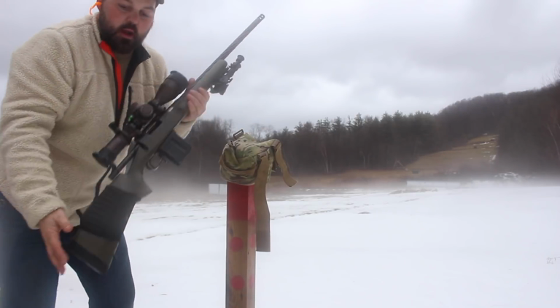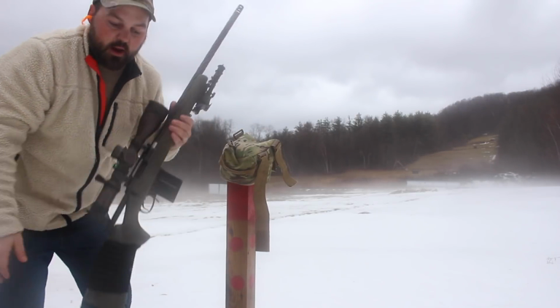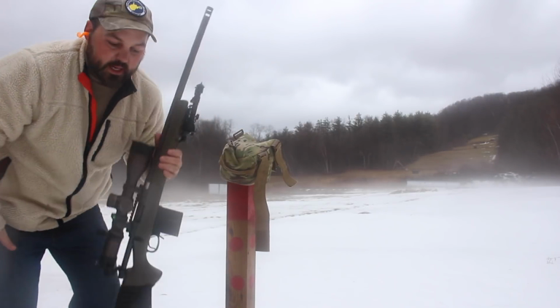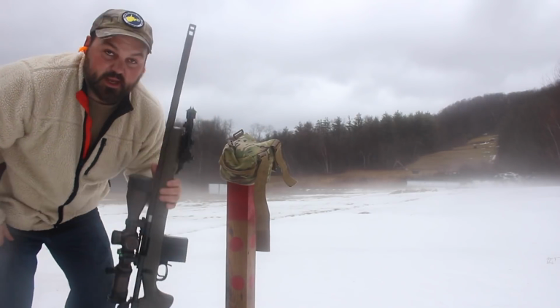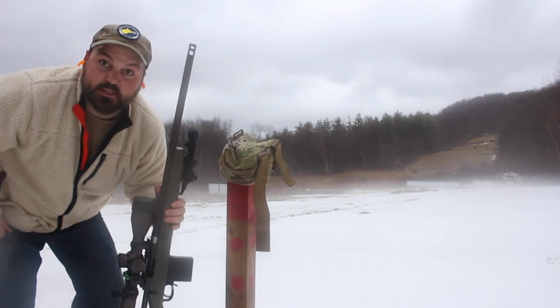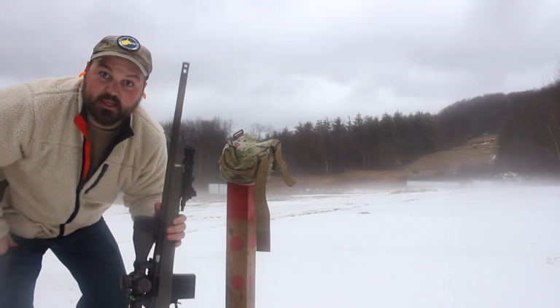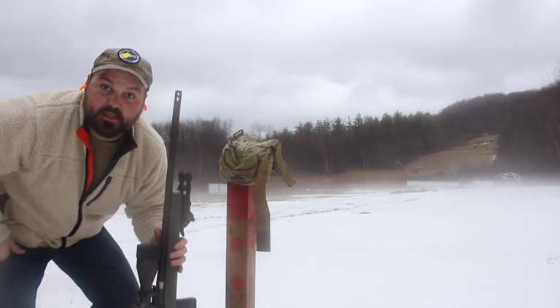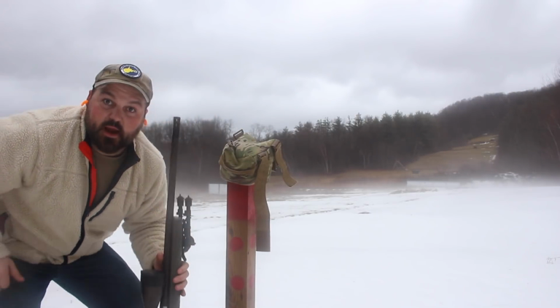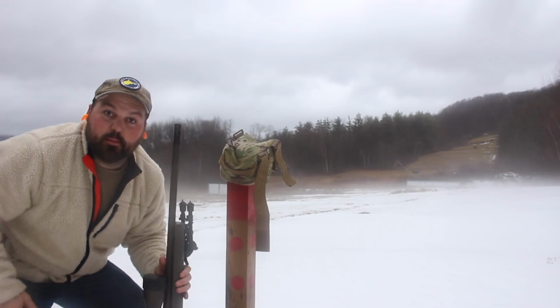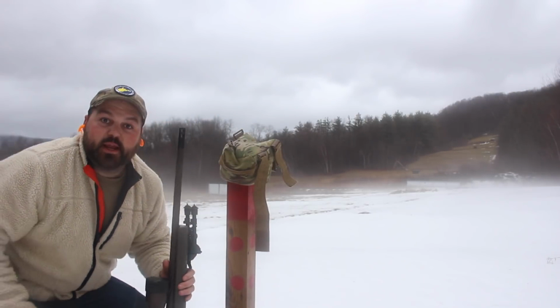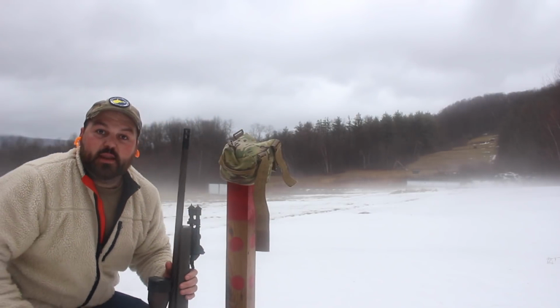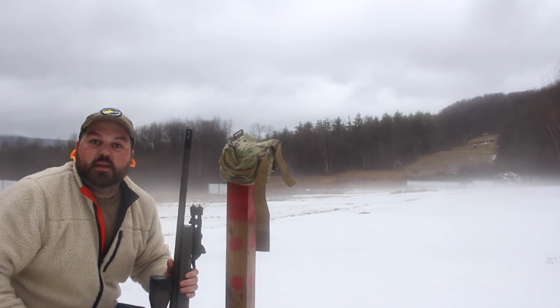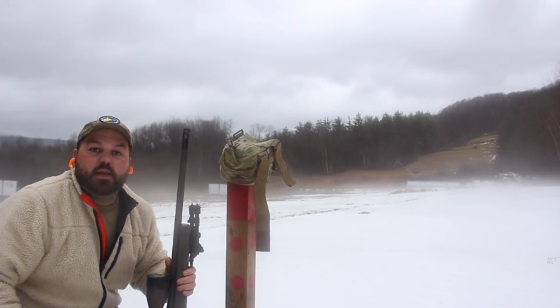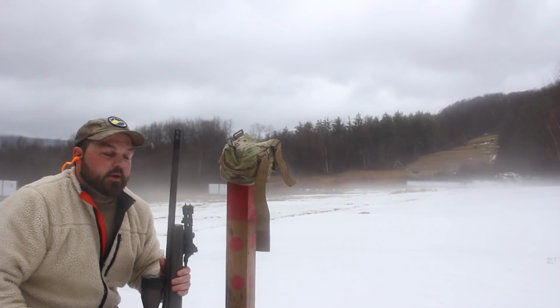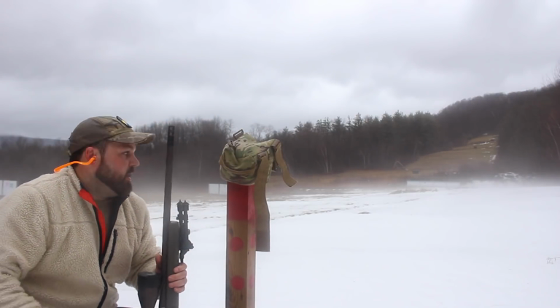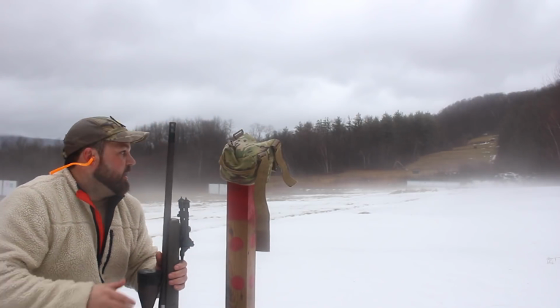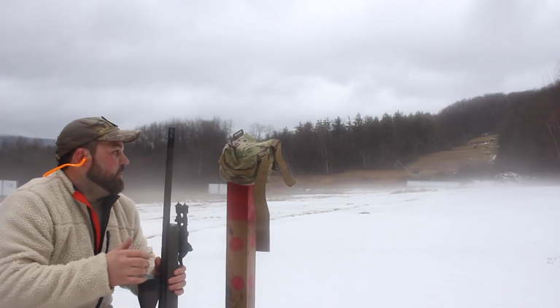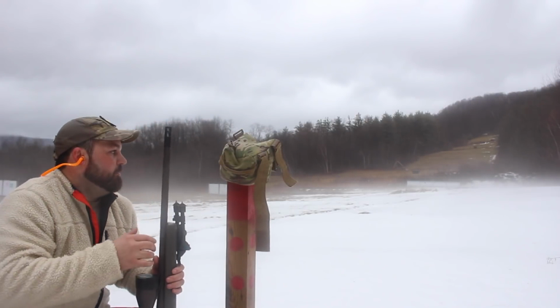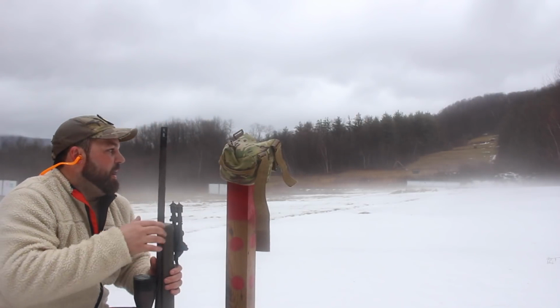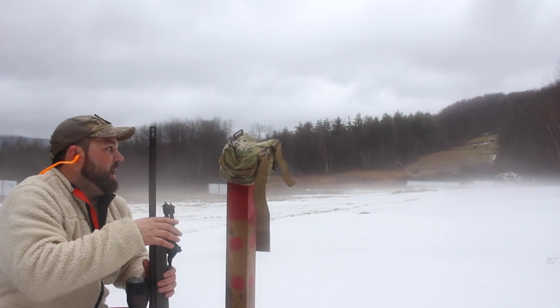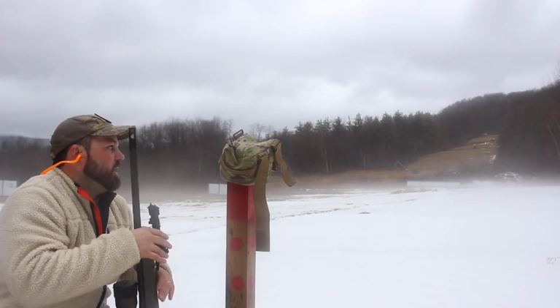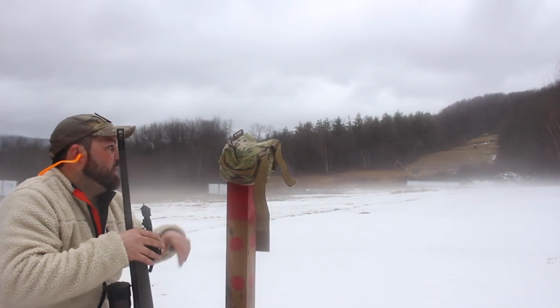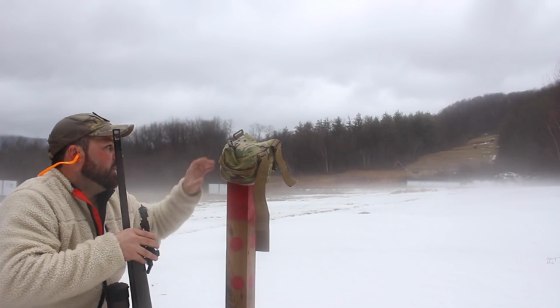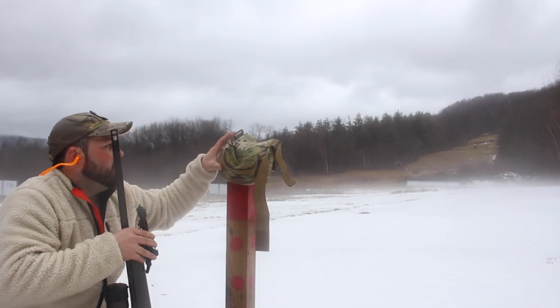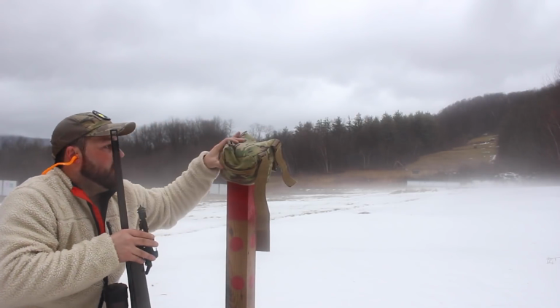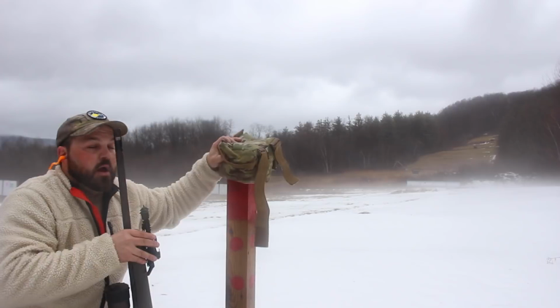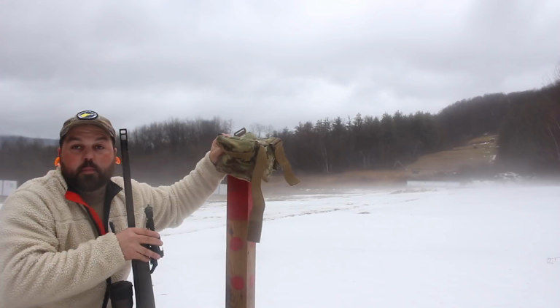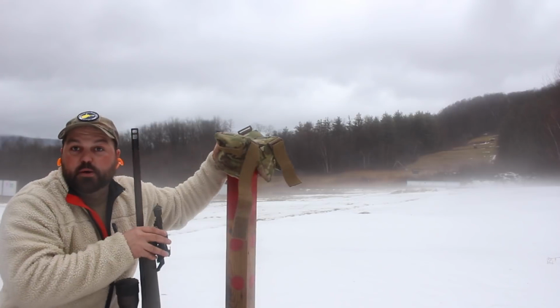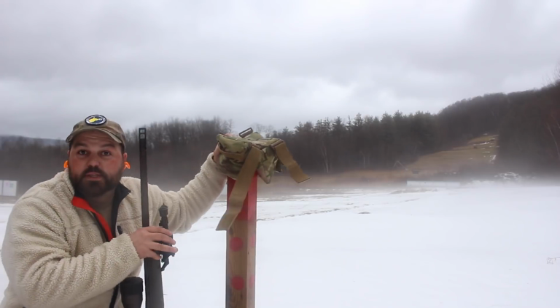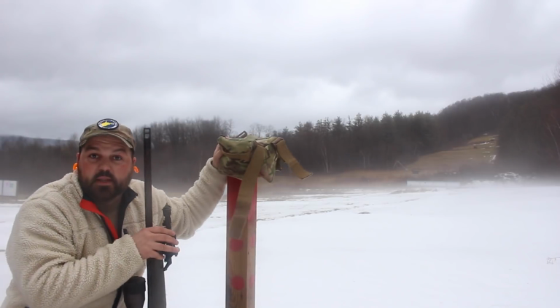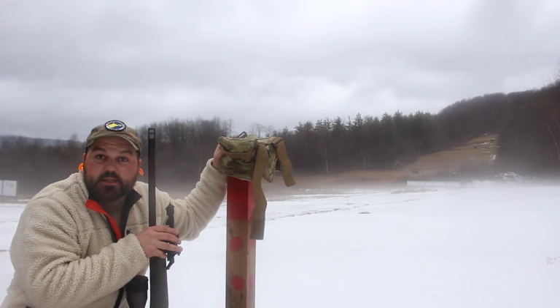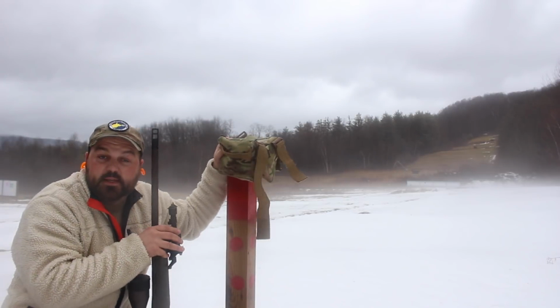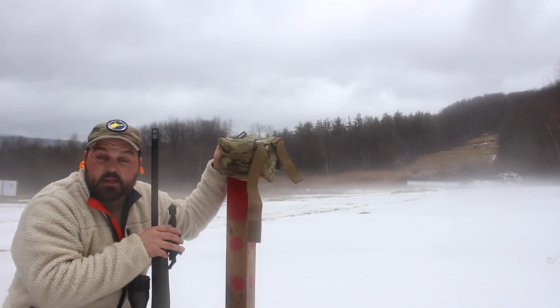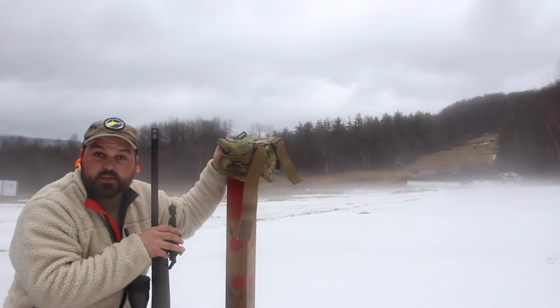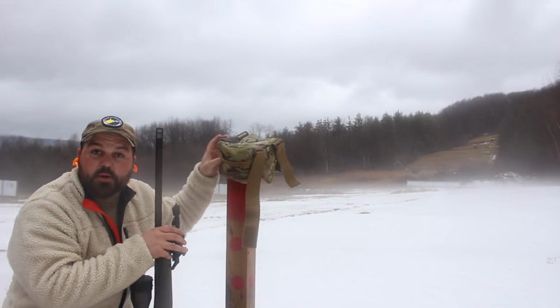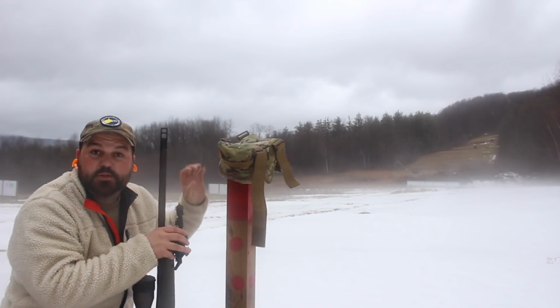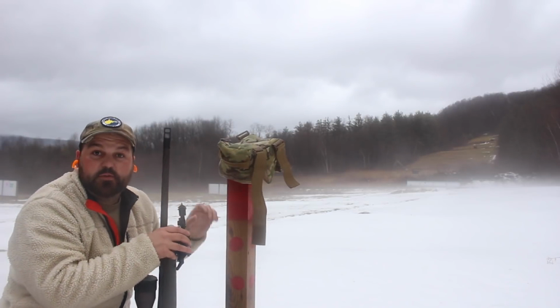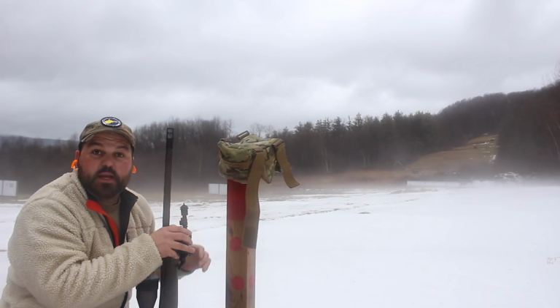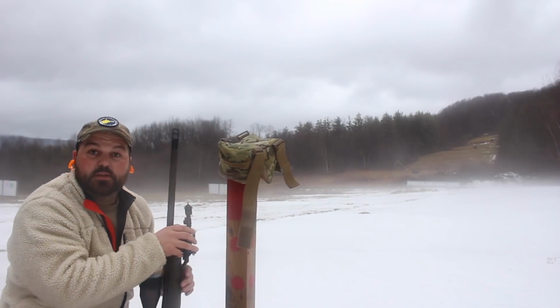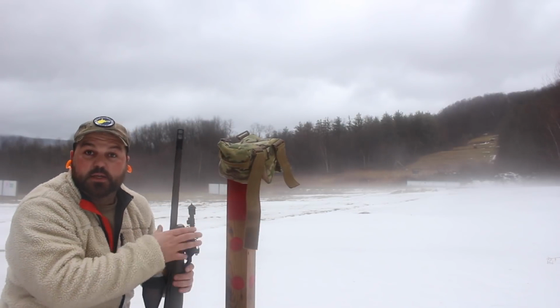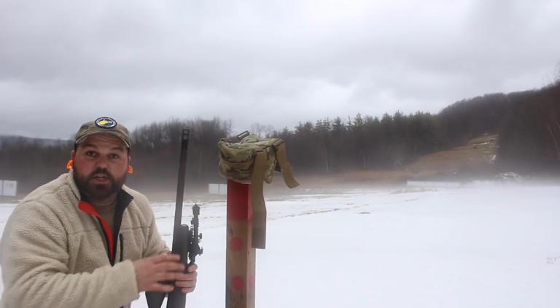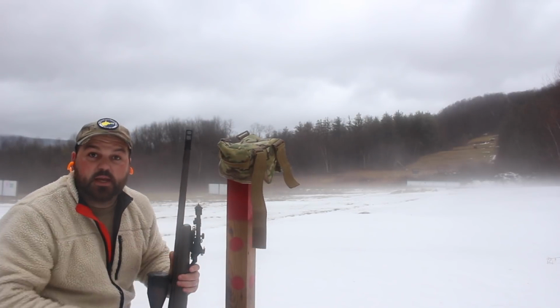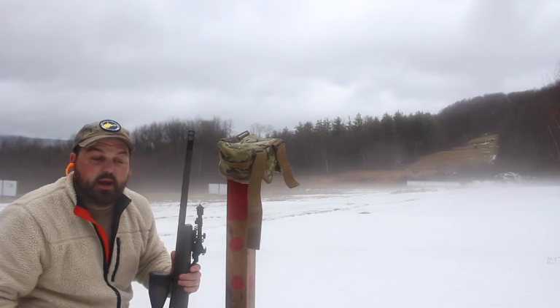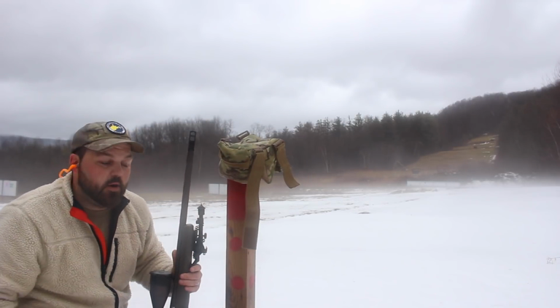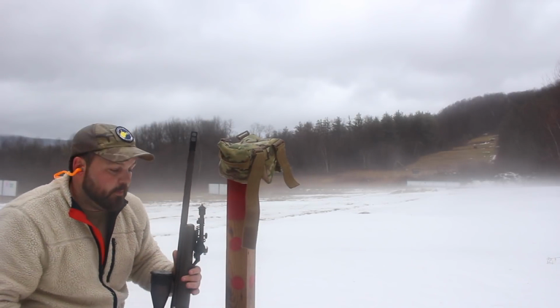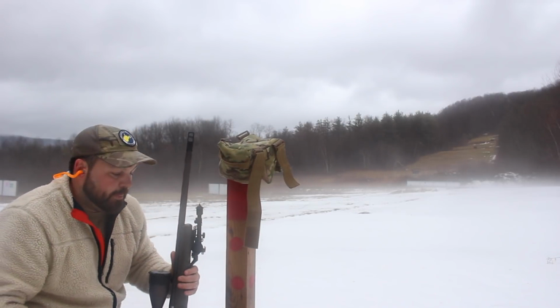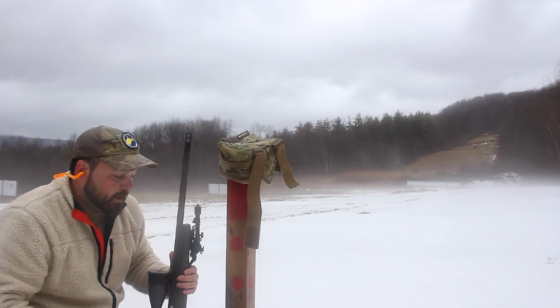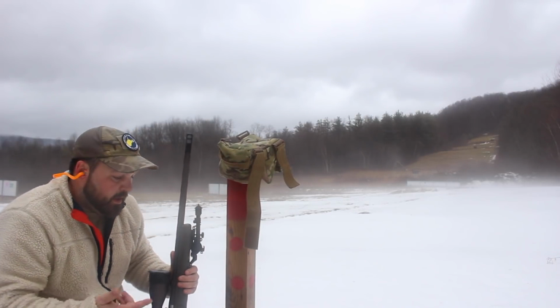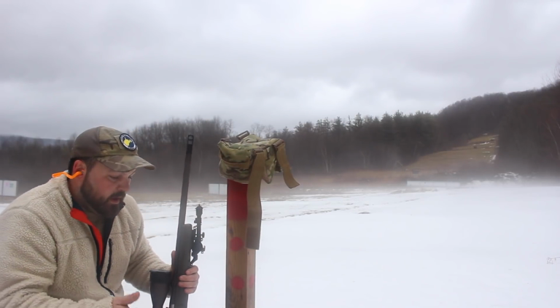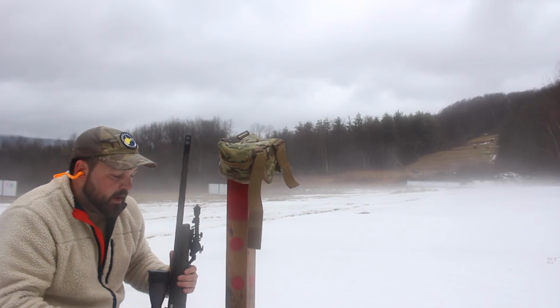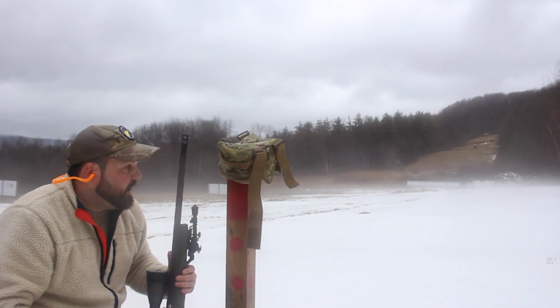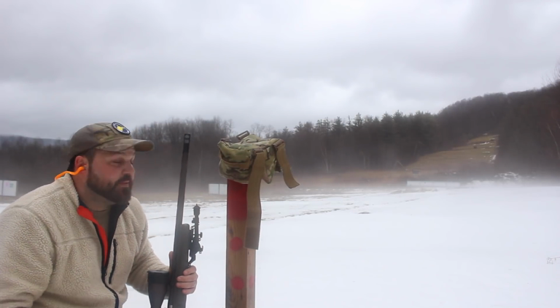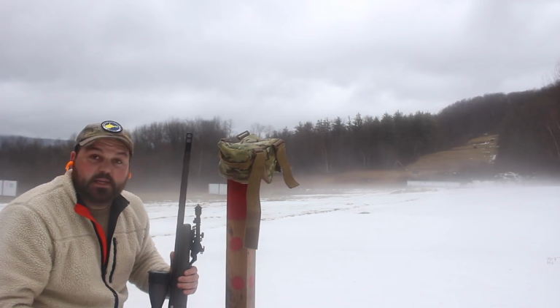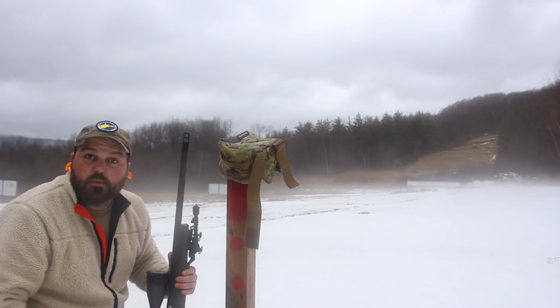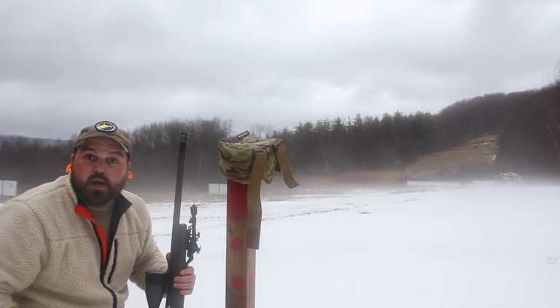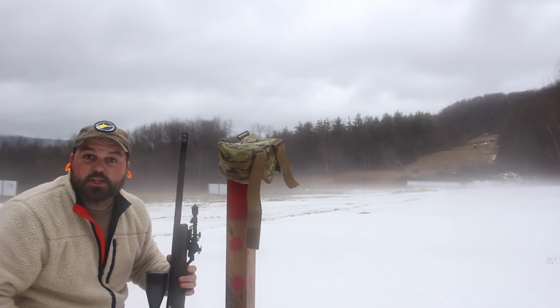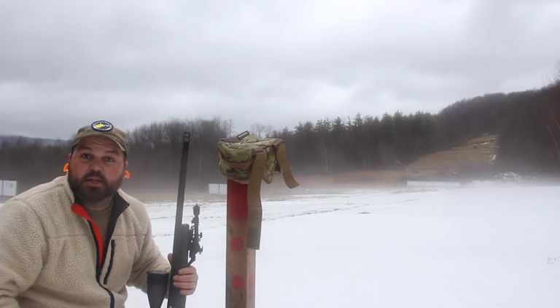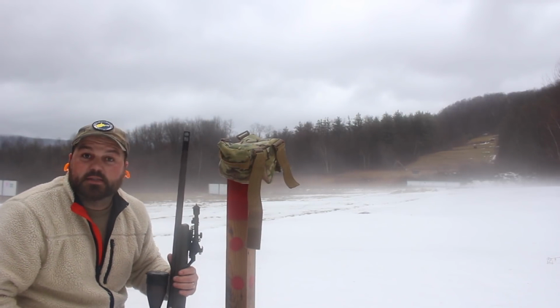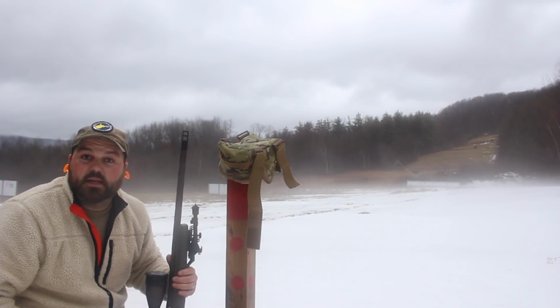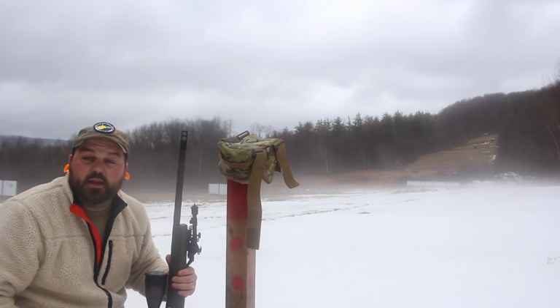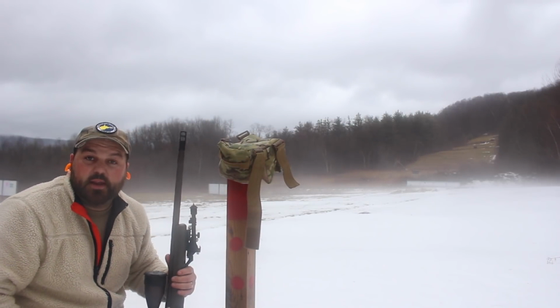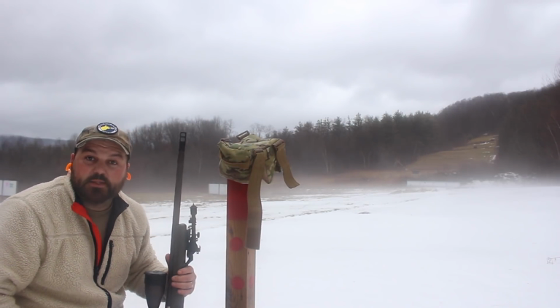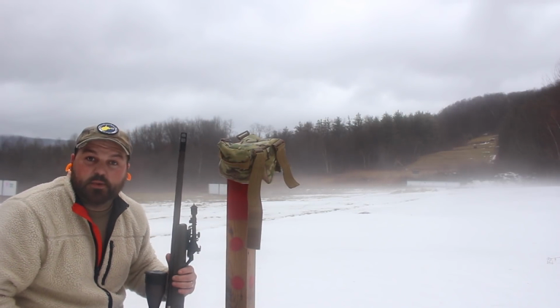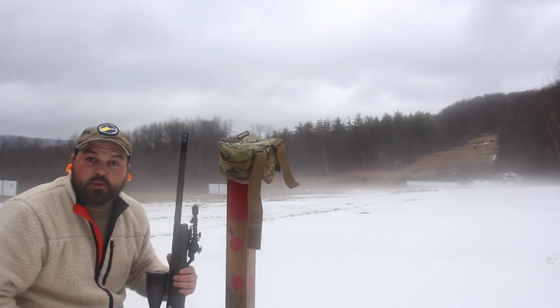Alright guys, that's the Armageddon Gear bag. I'll post the links in the description if you guys want to check it out. Thanks for watching, I'll see you on the next one.